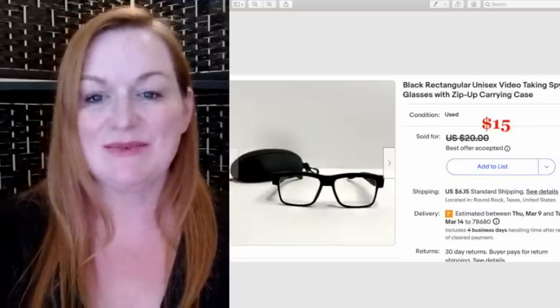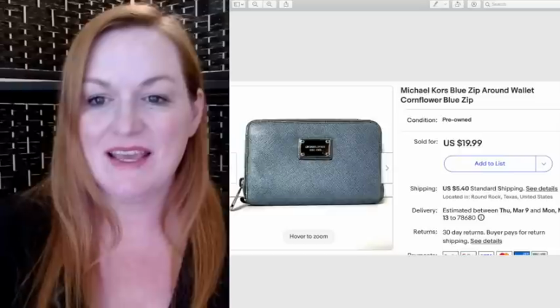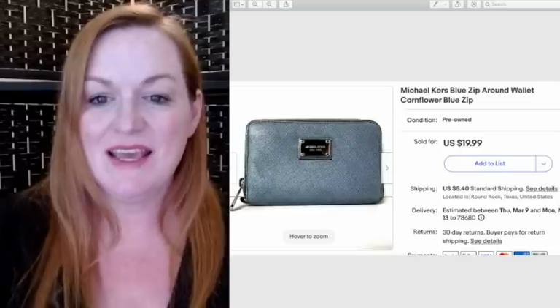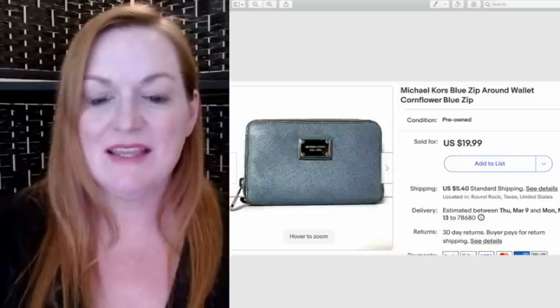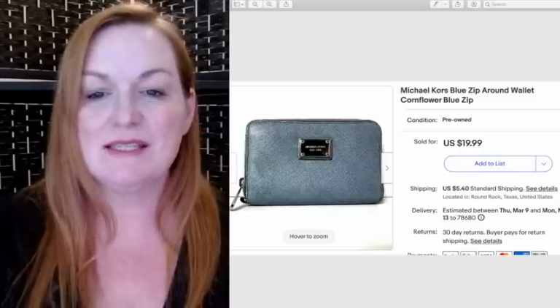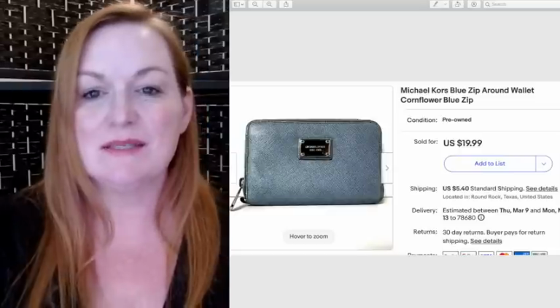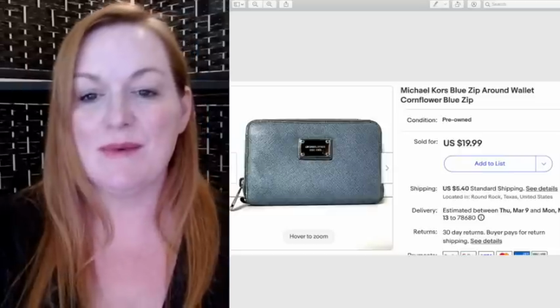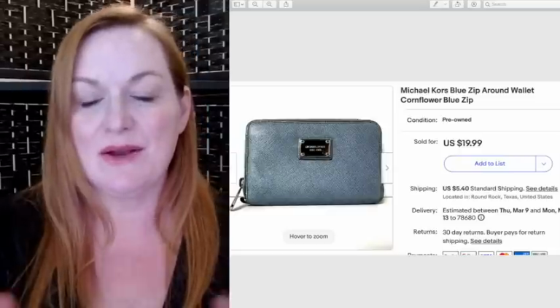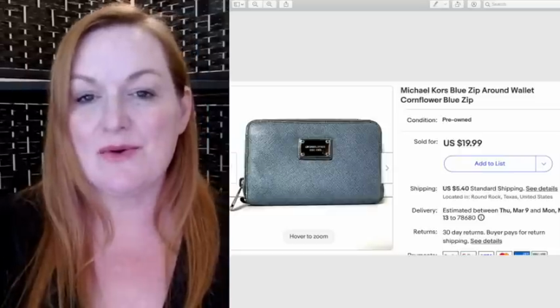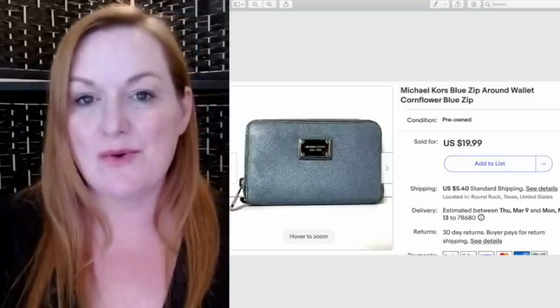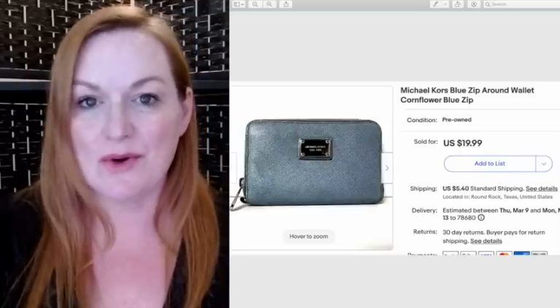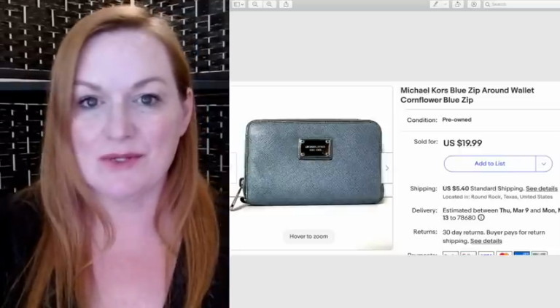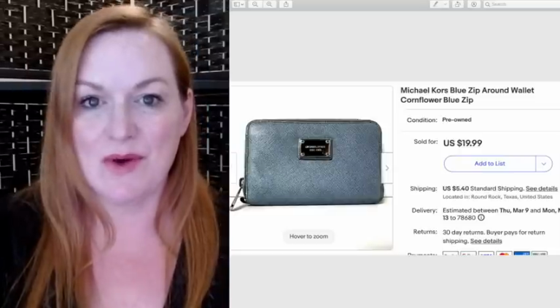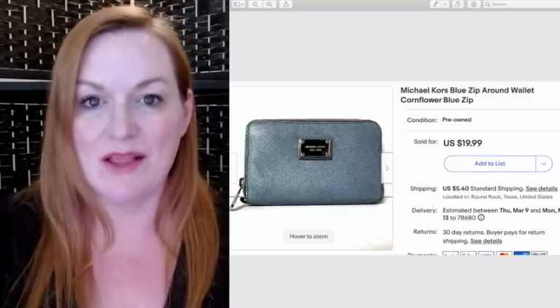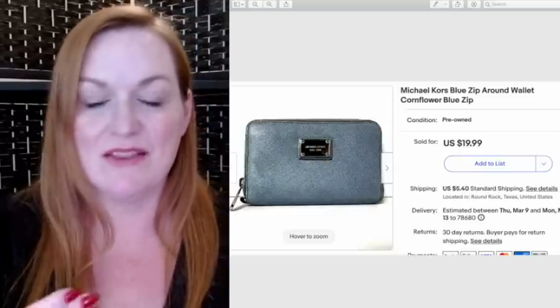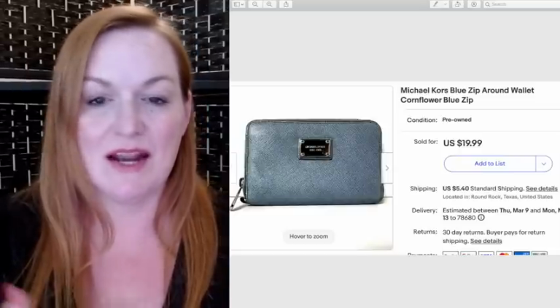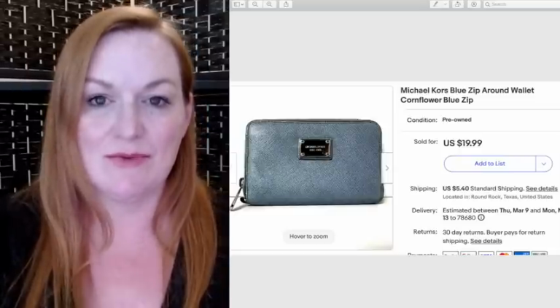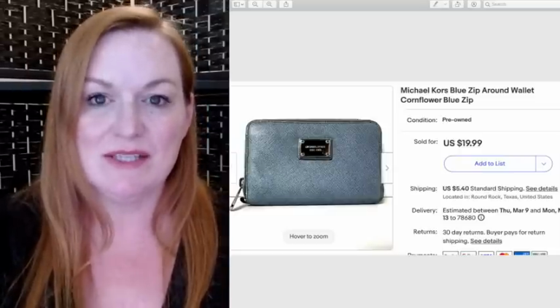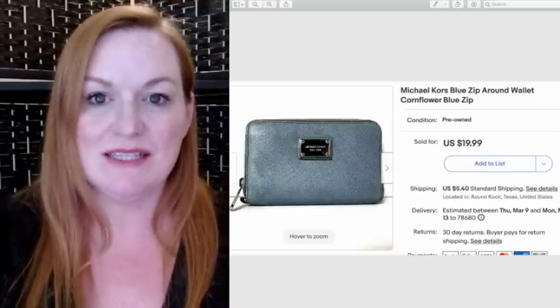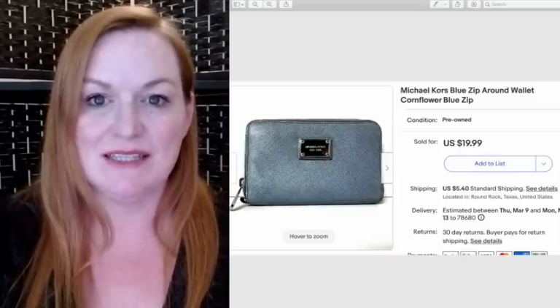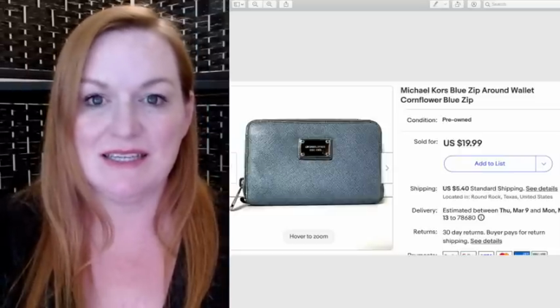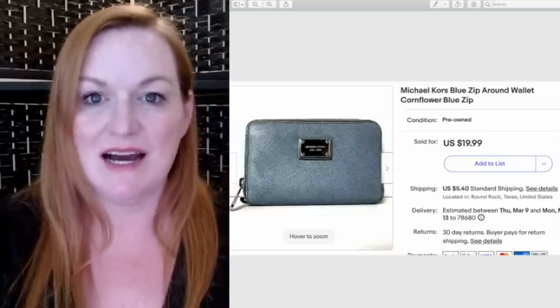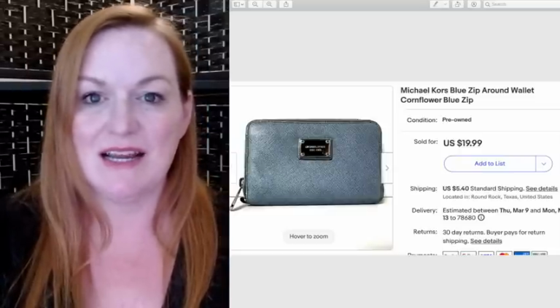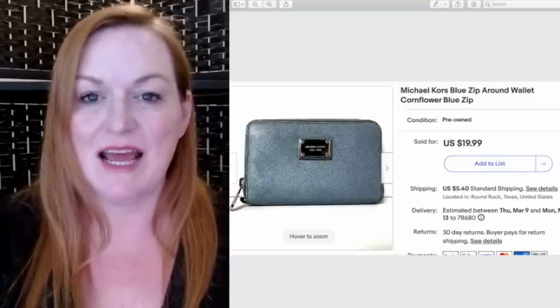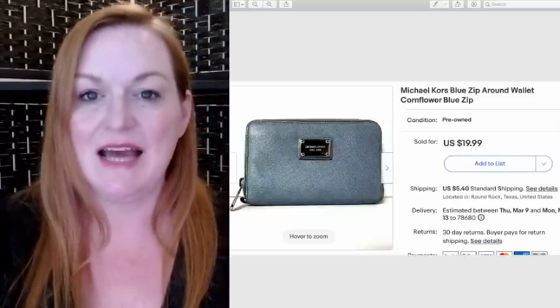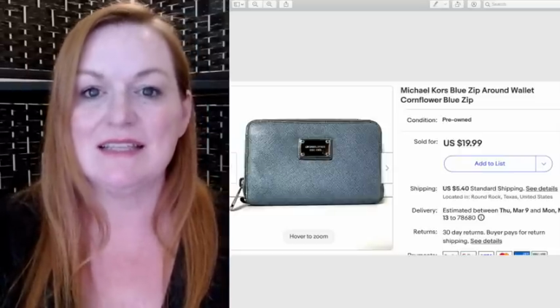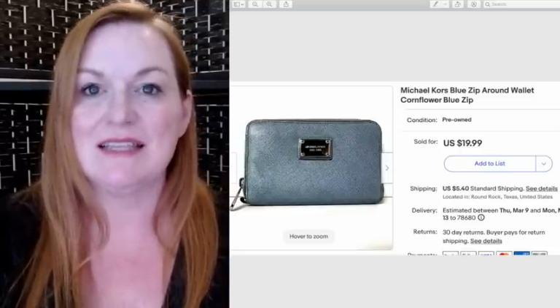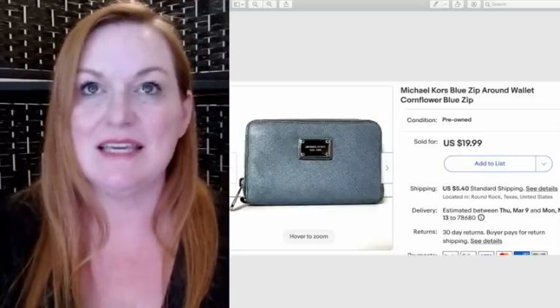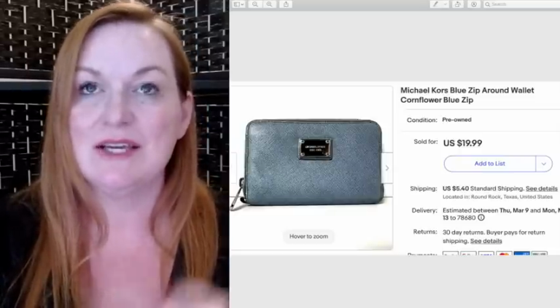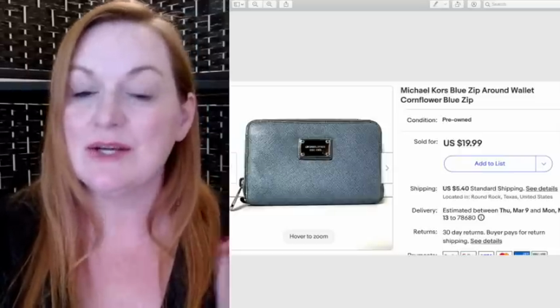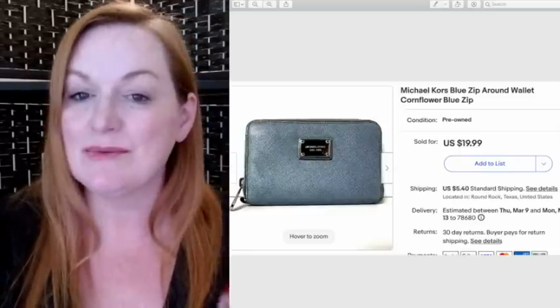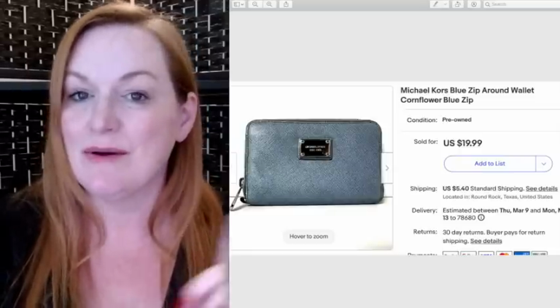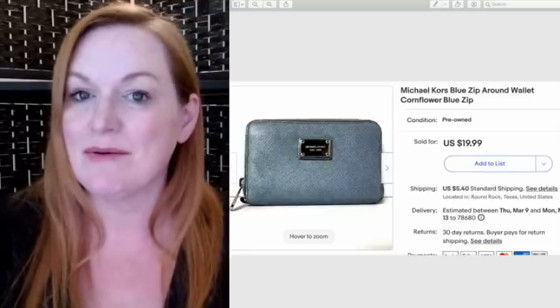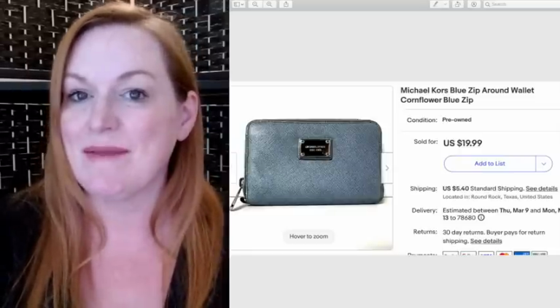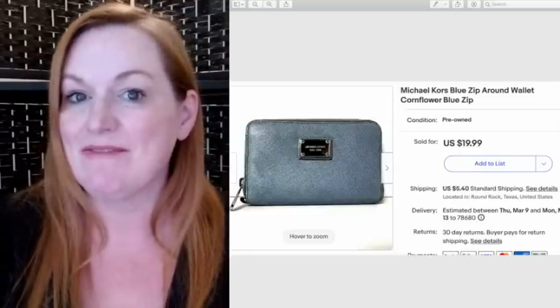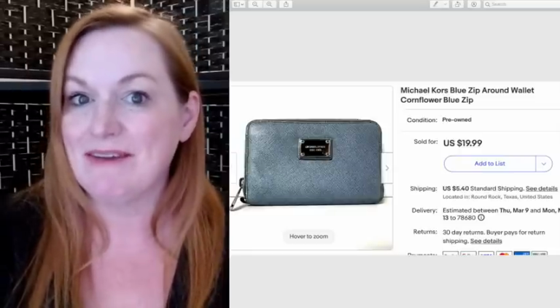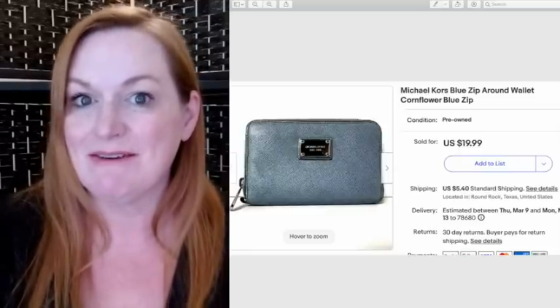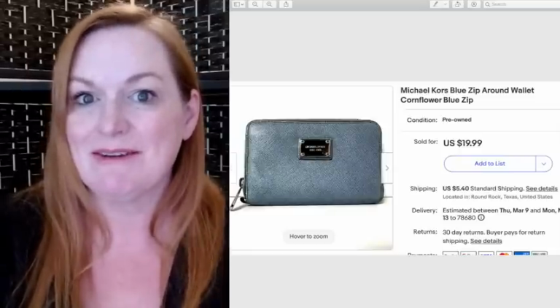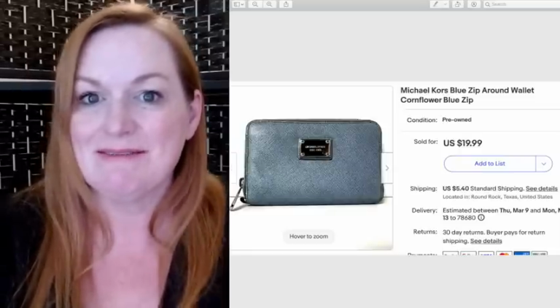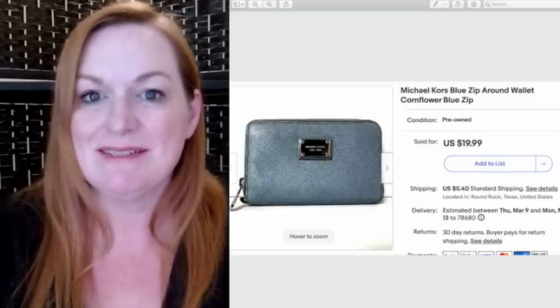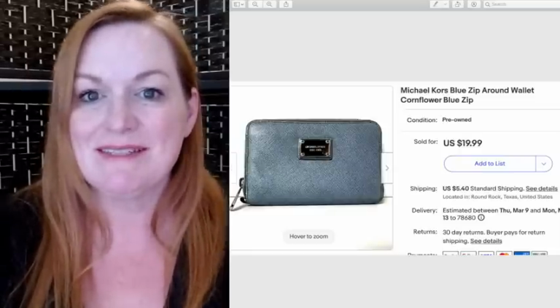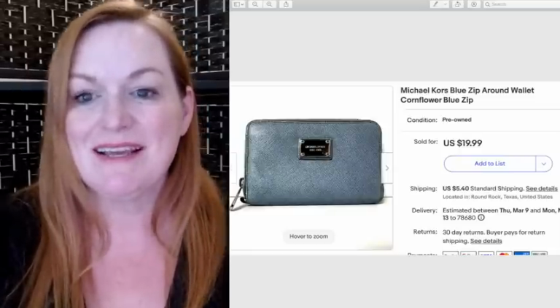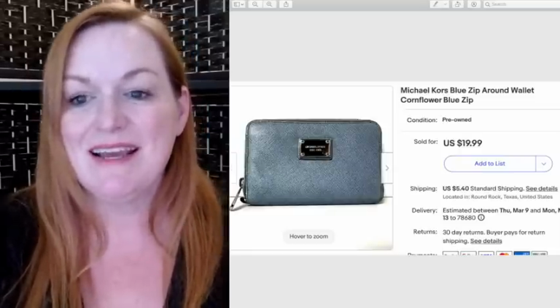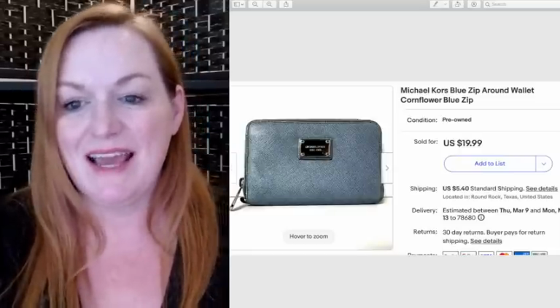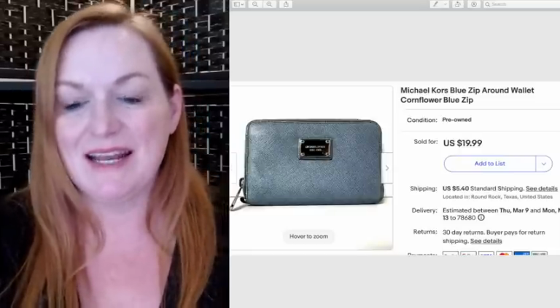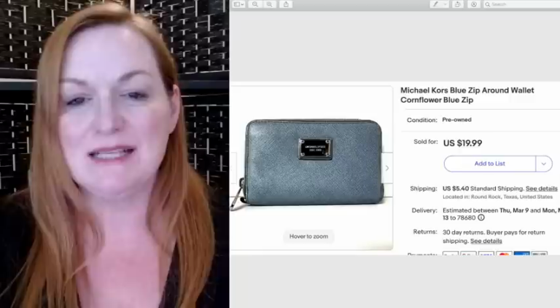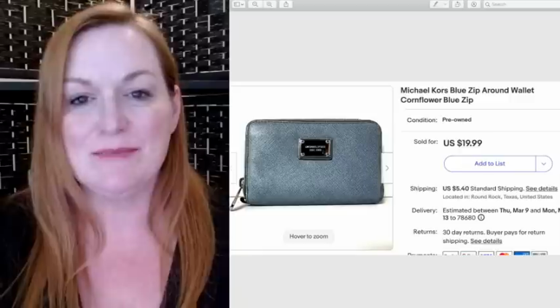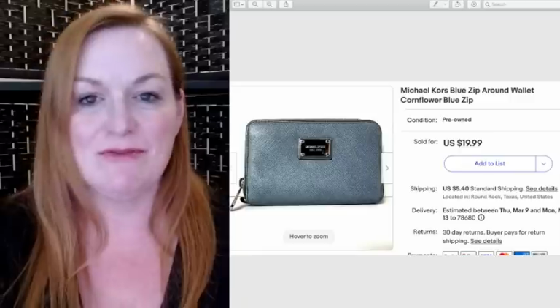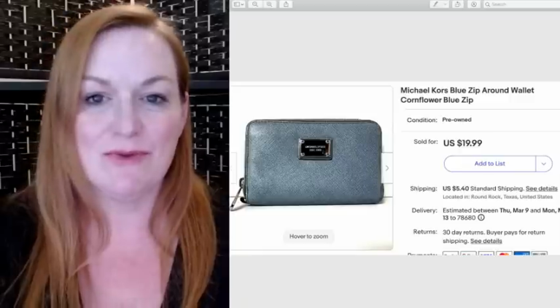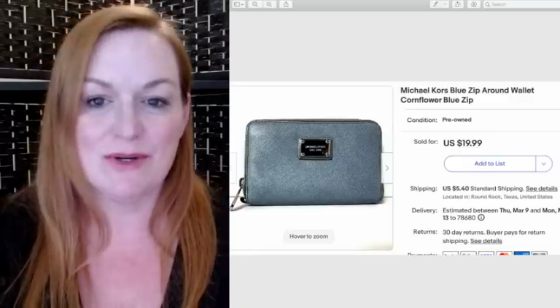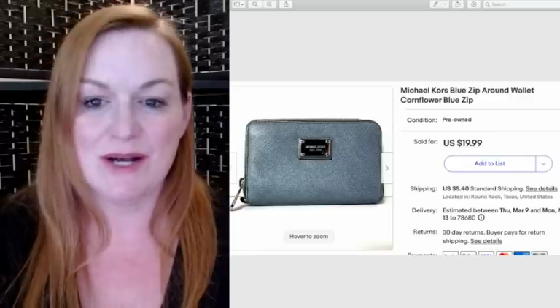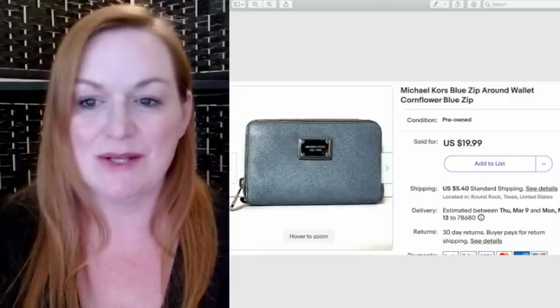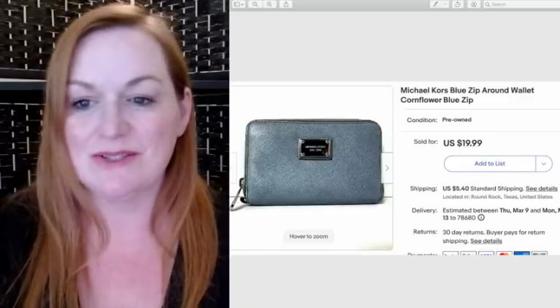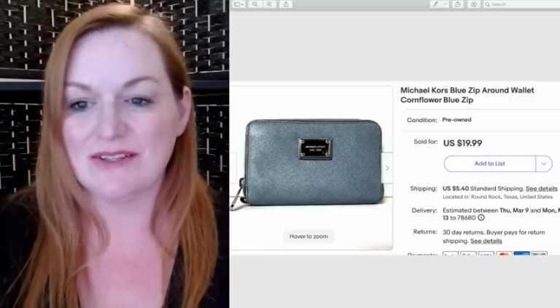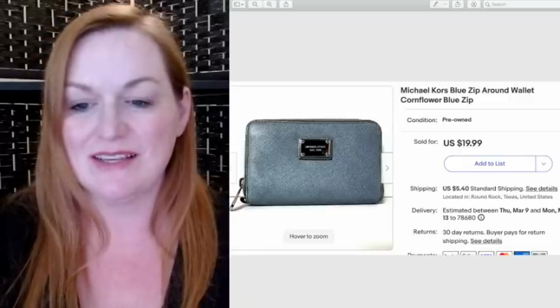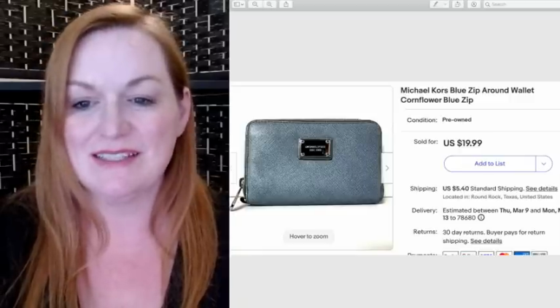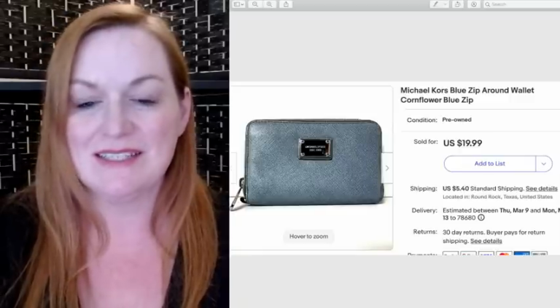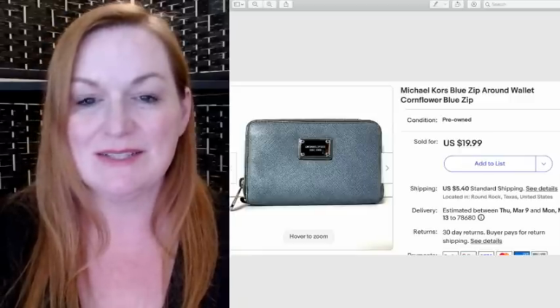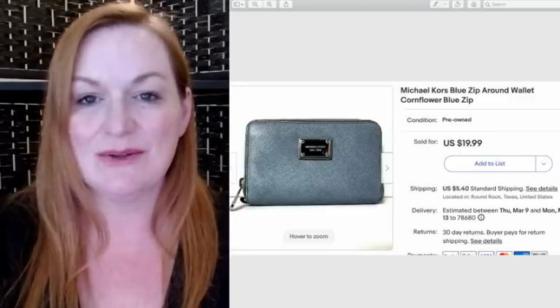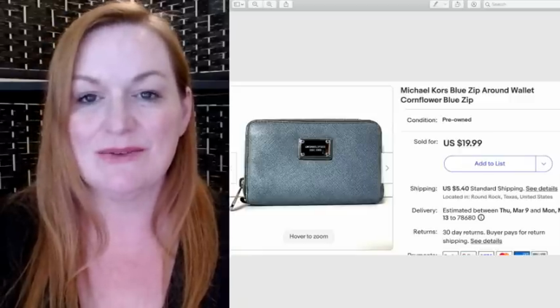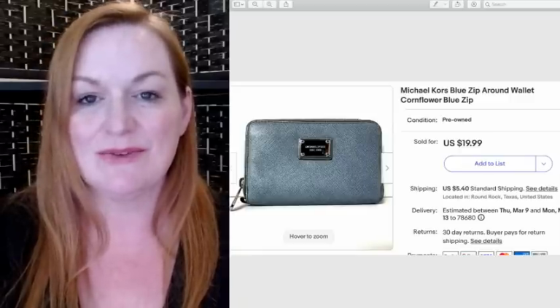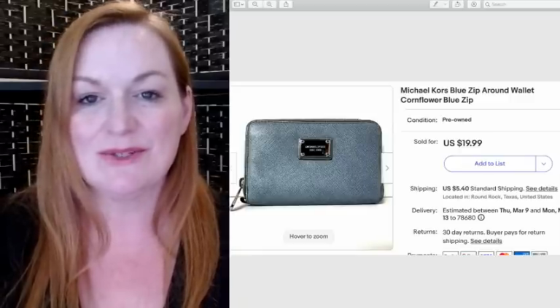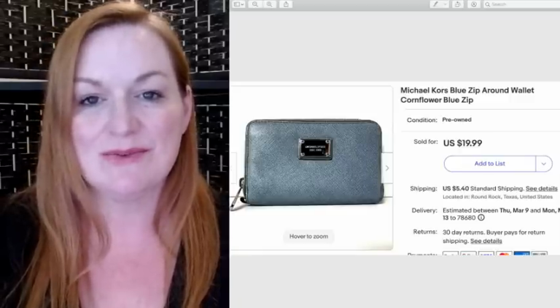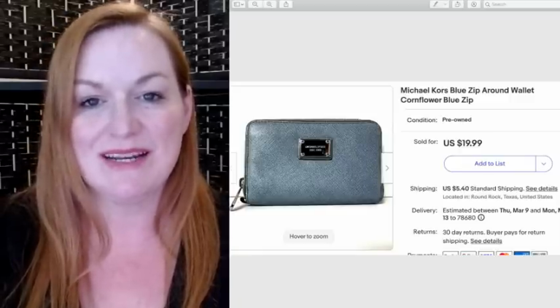This is a Michael Kors wallet I recently got at one of my favorite Goodwills. I spent $4 on this and sold it for $20.